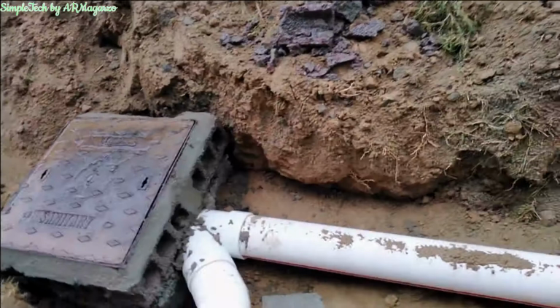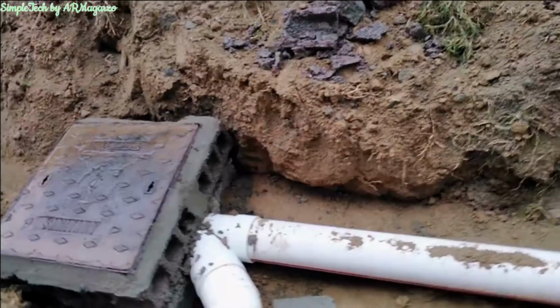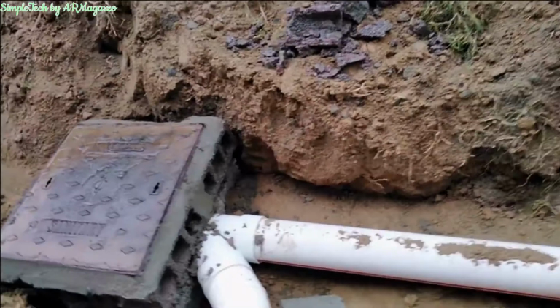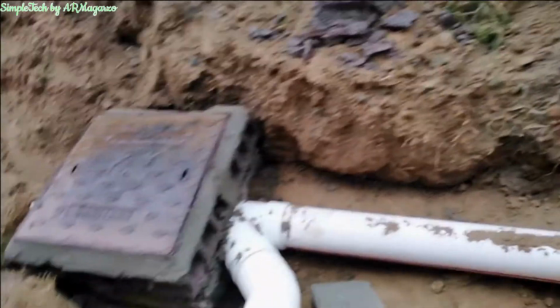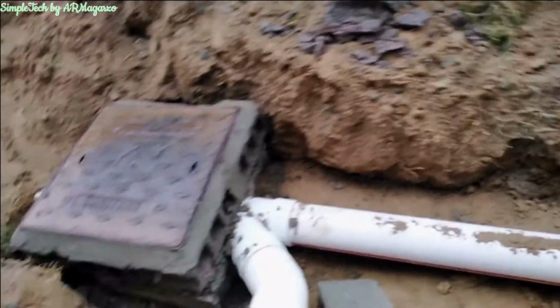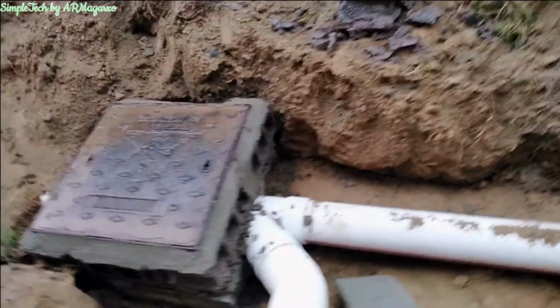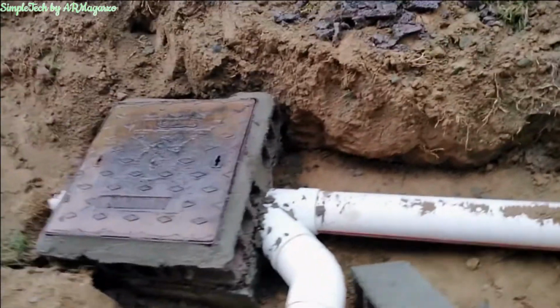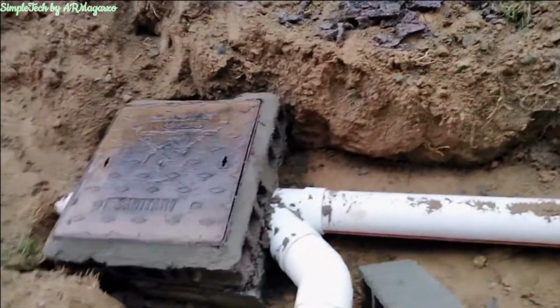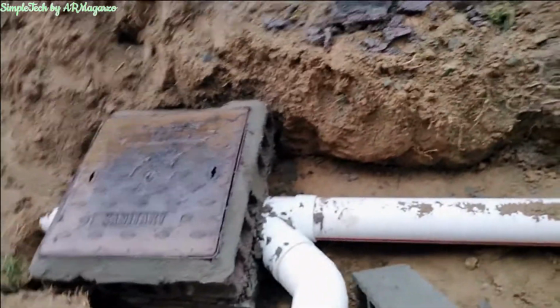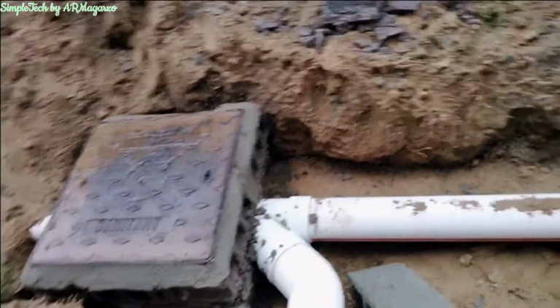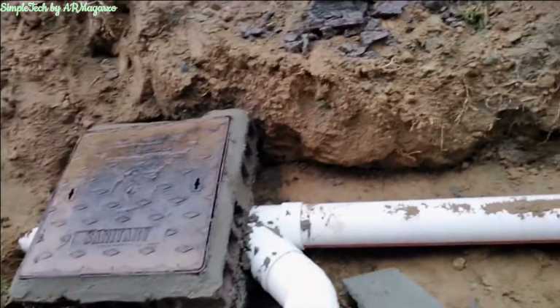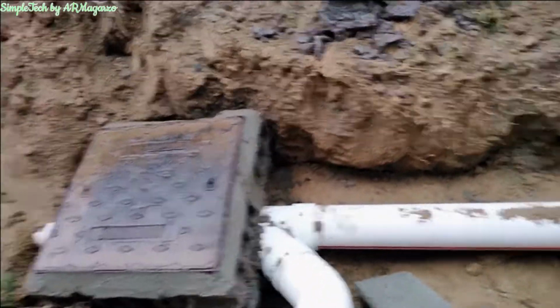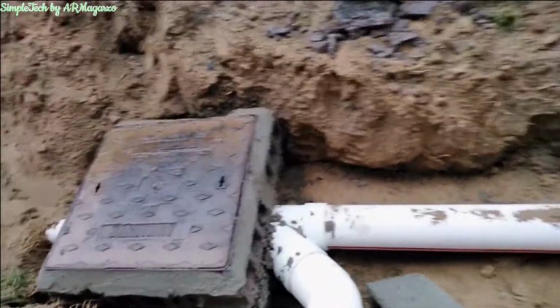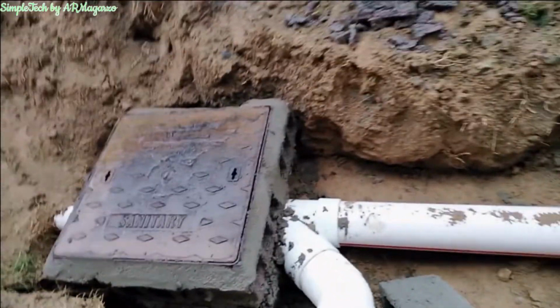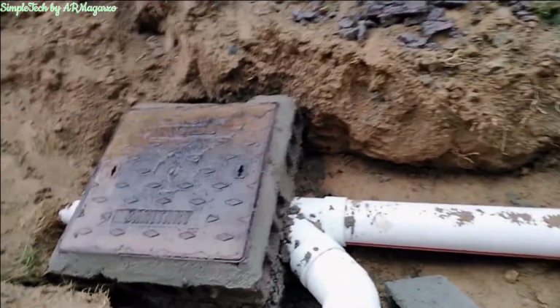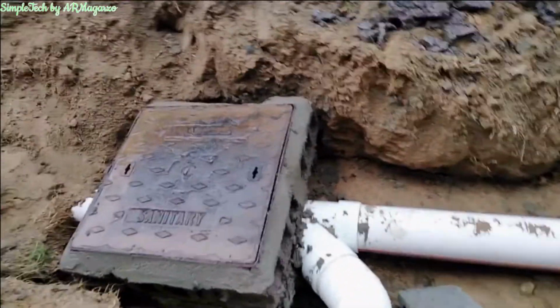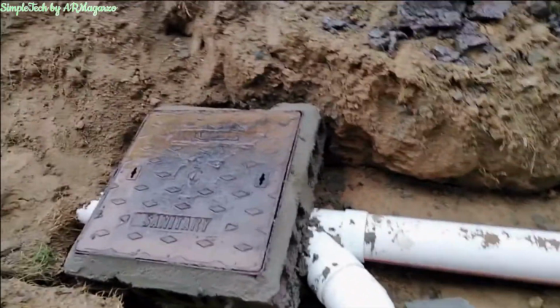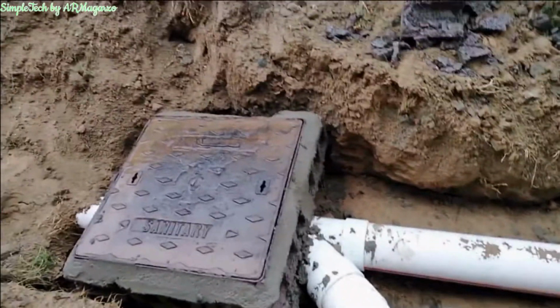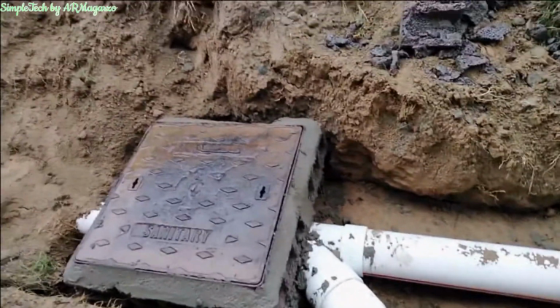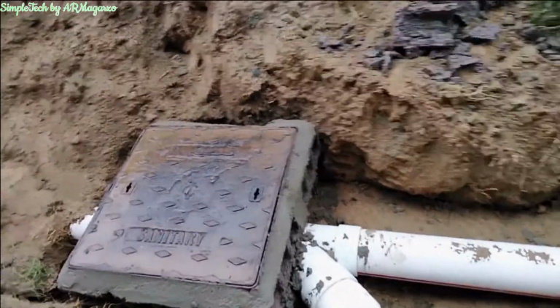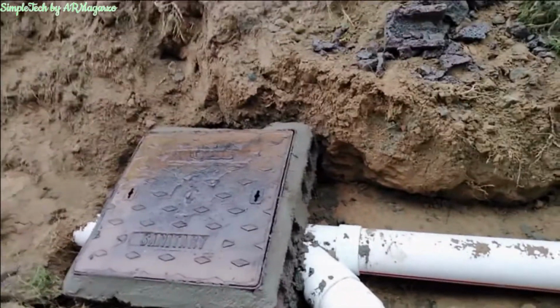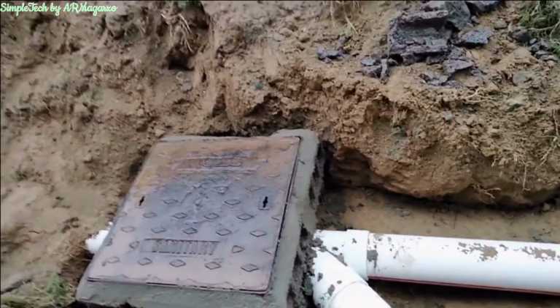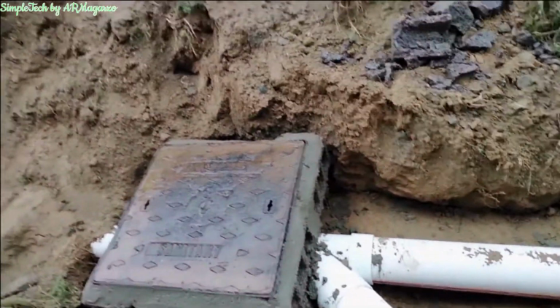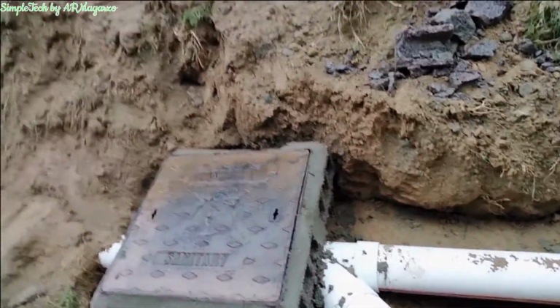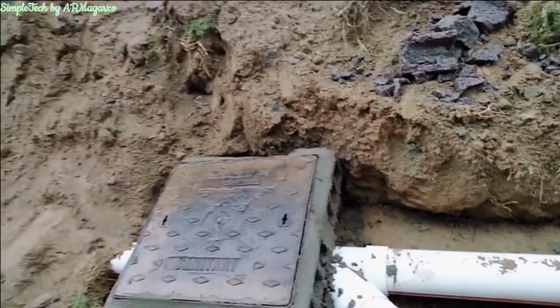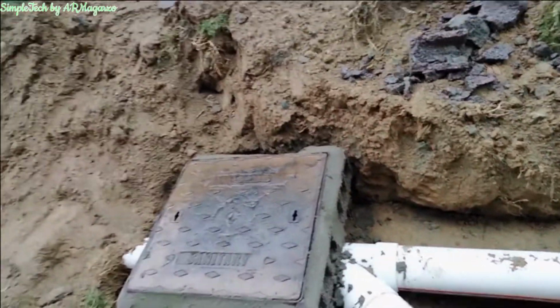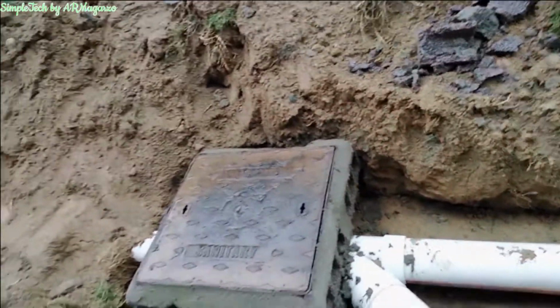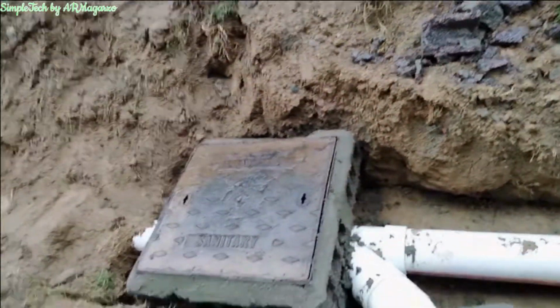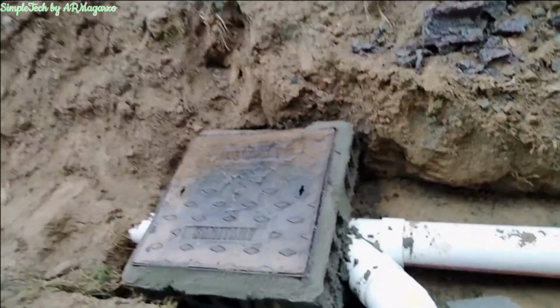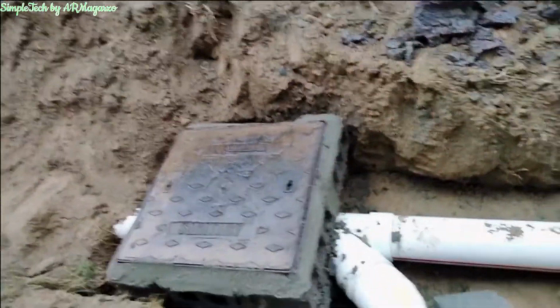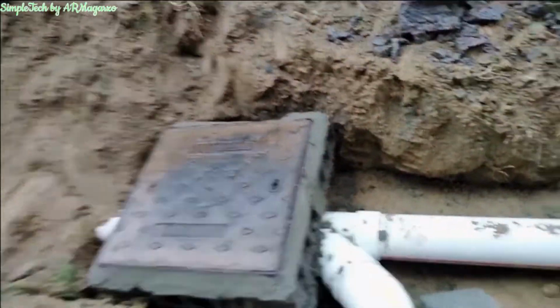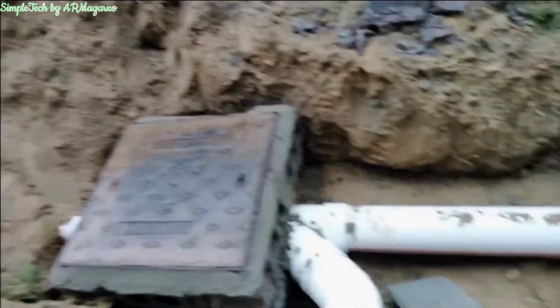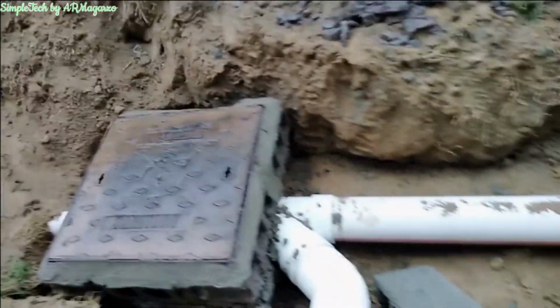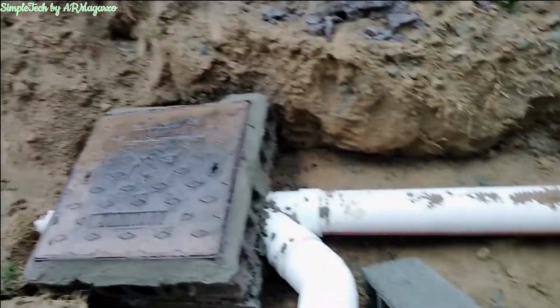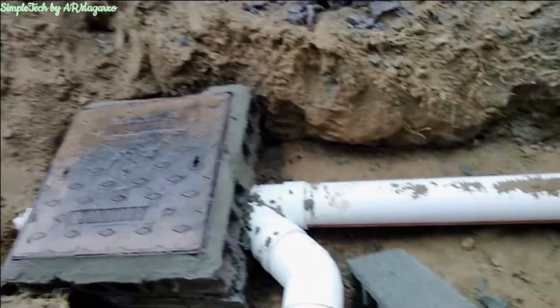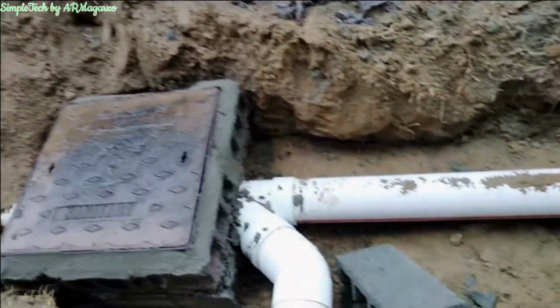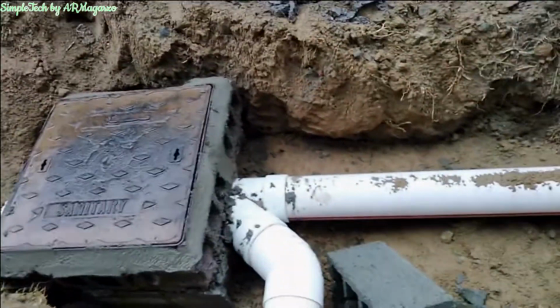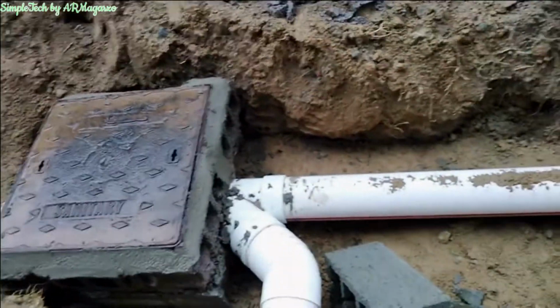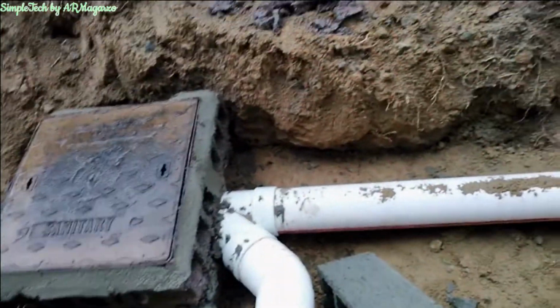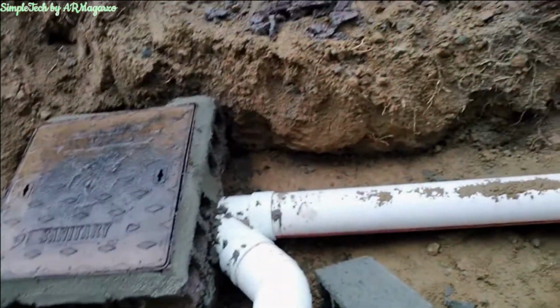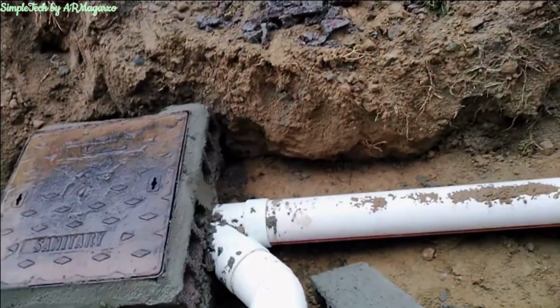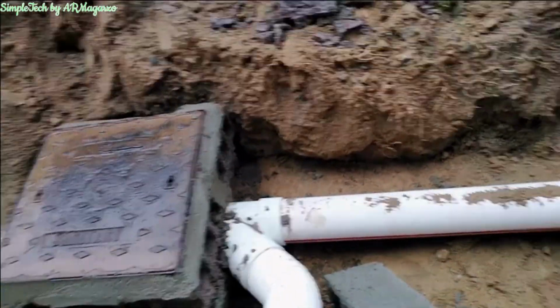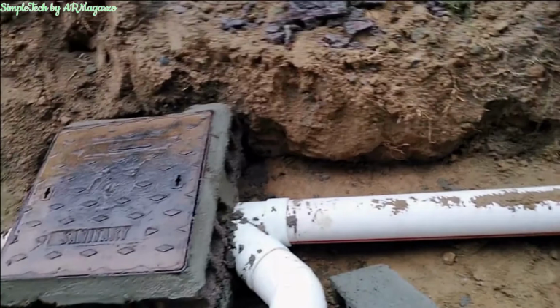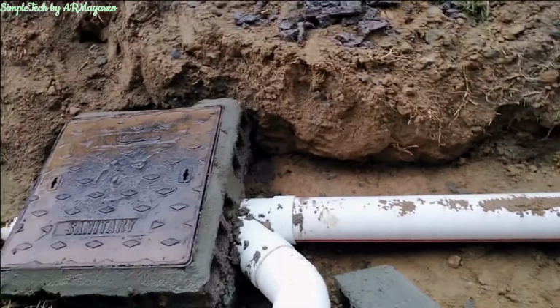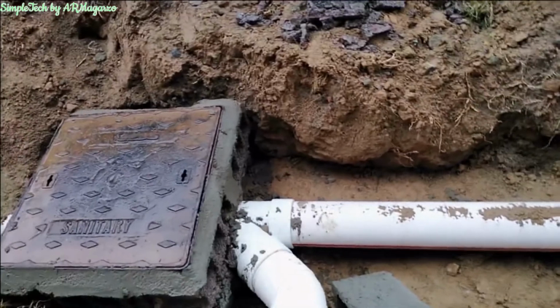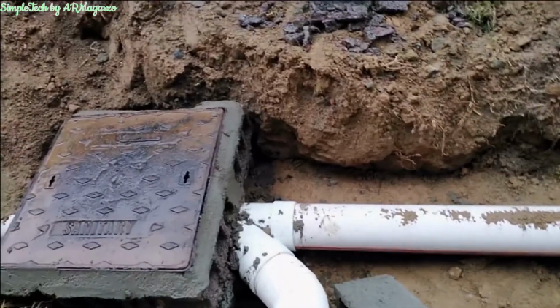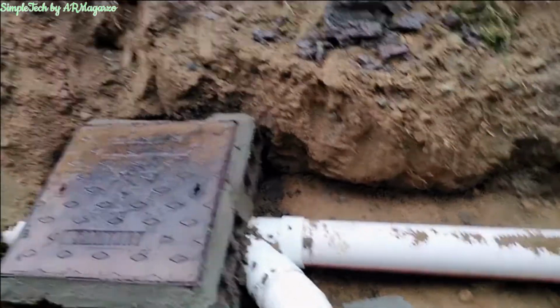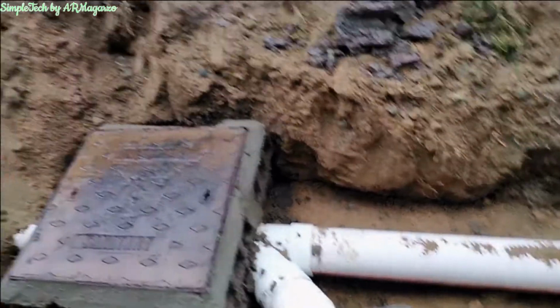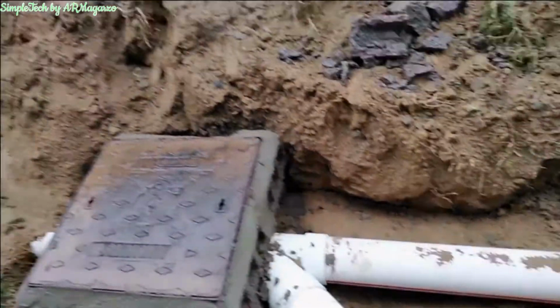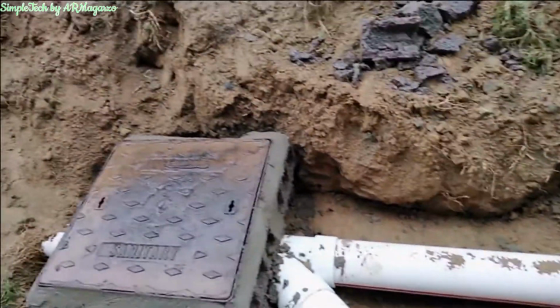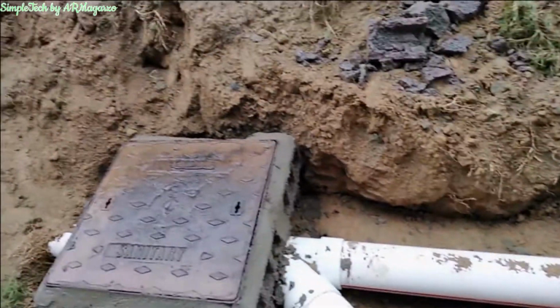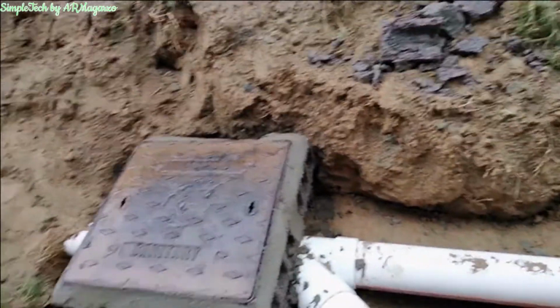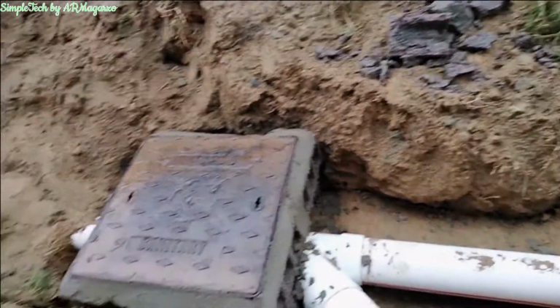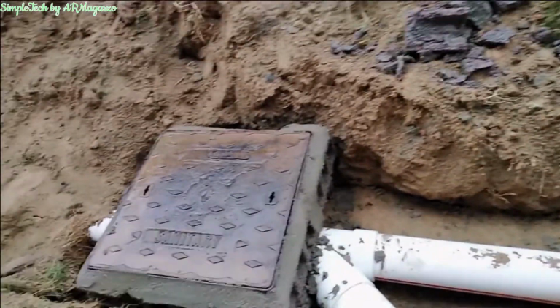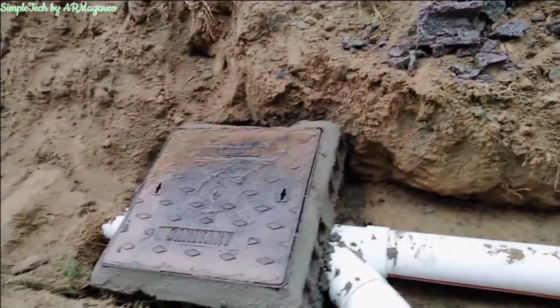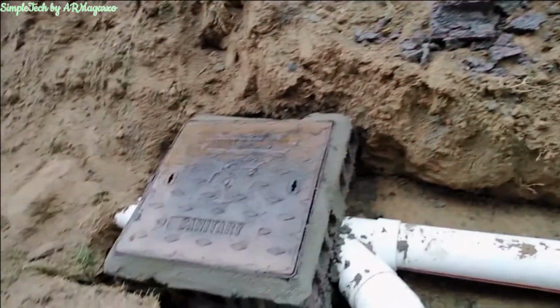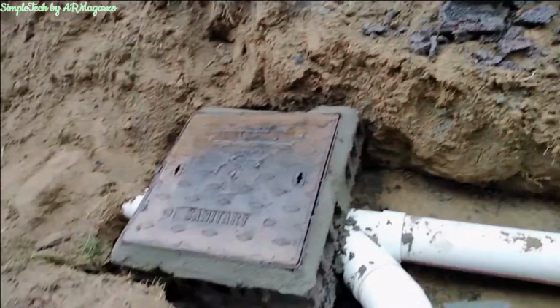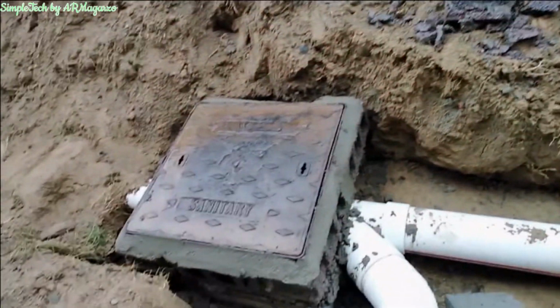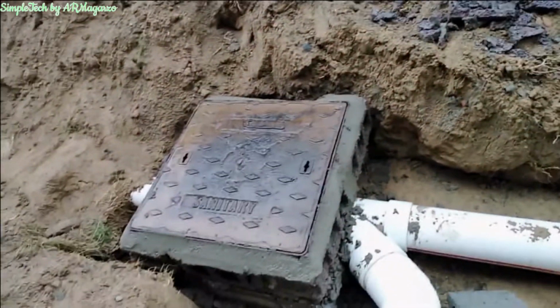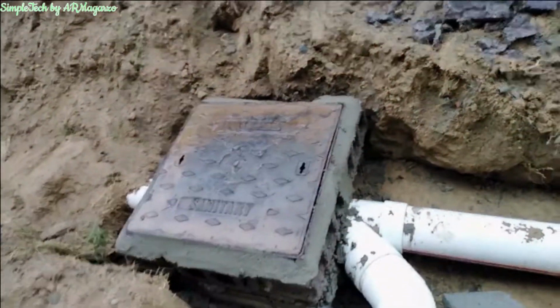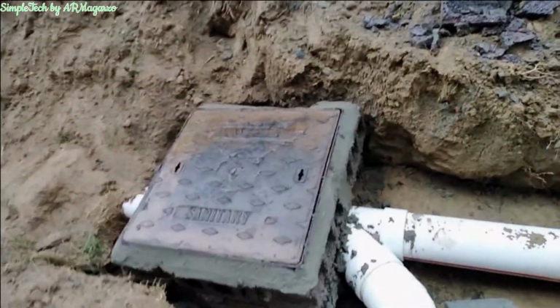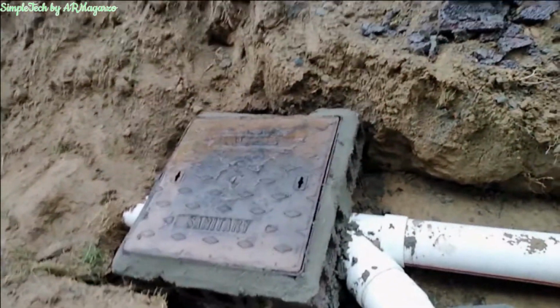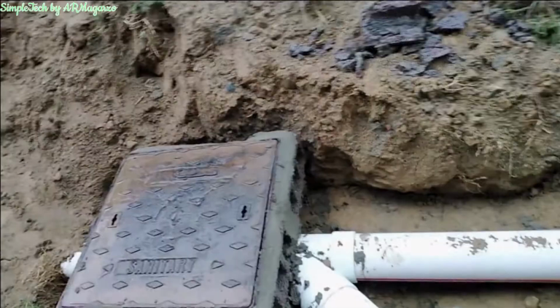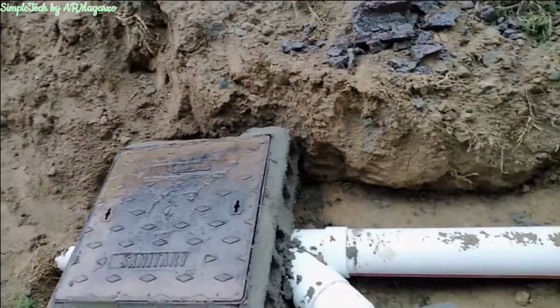This is the eastern side of the building. As you can see, we have the manhole here.